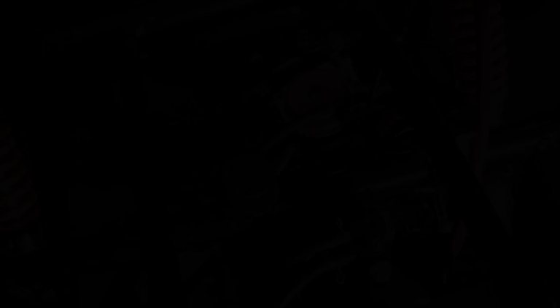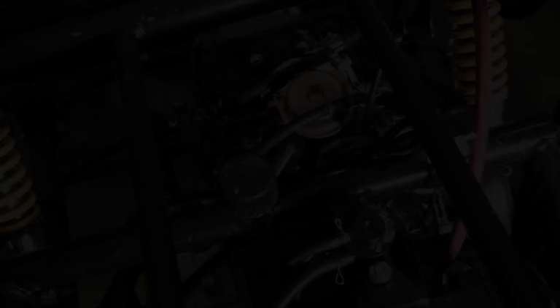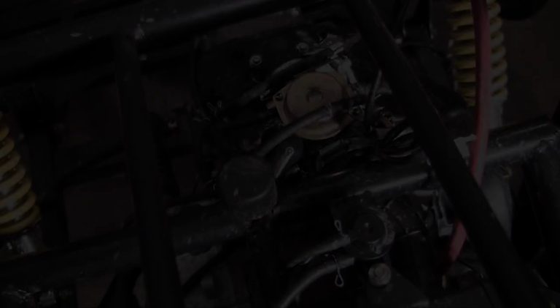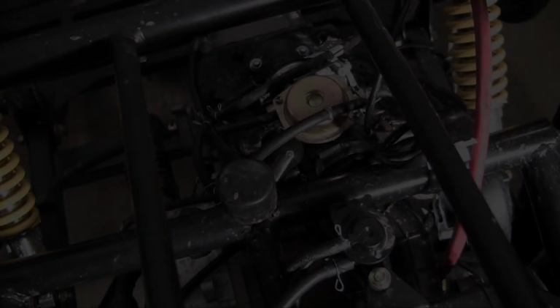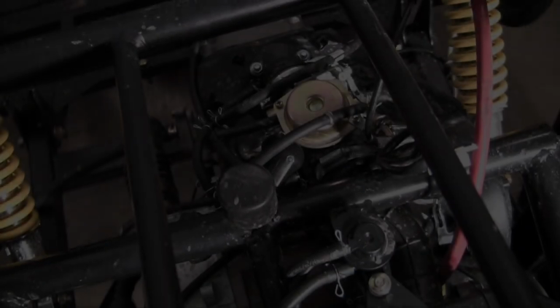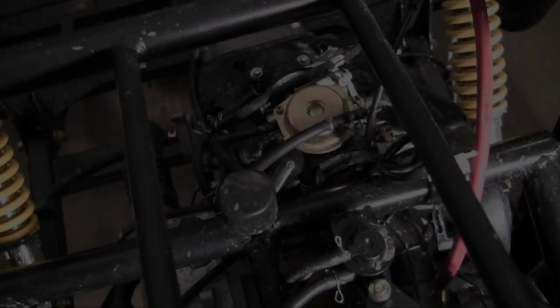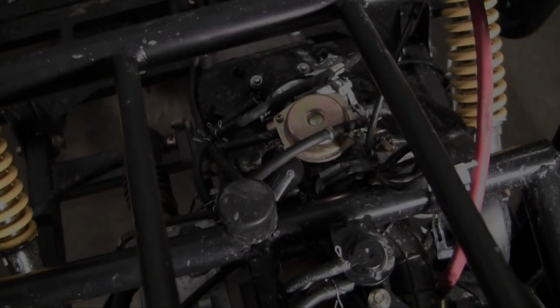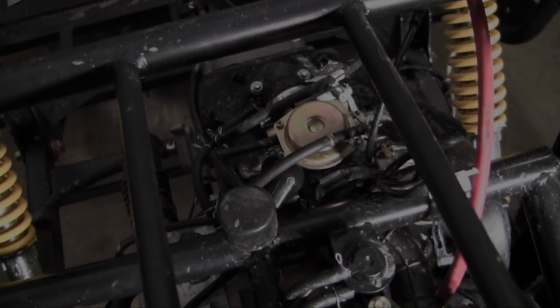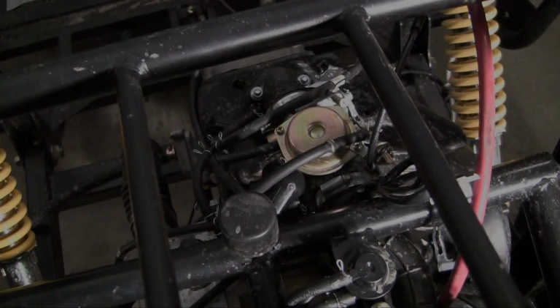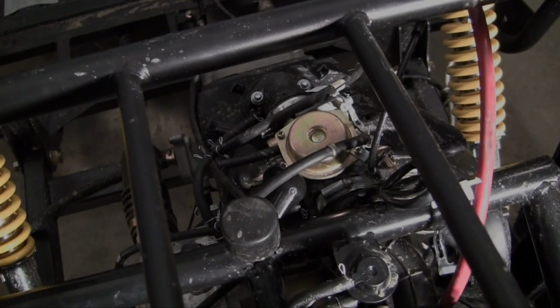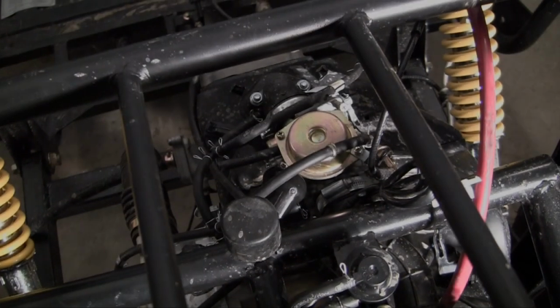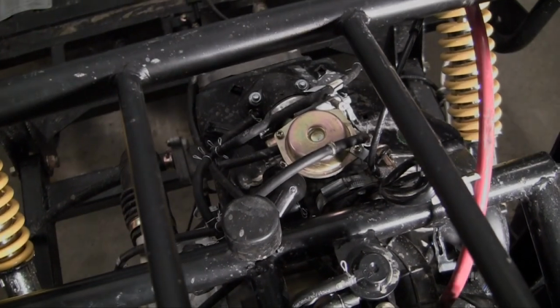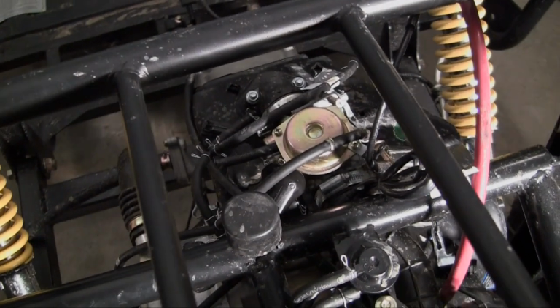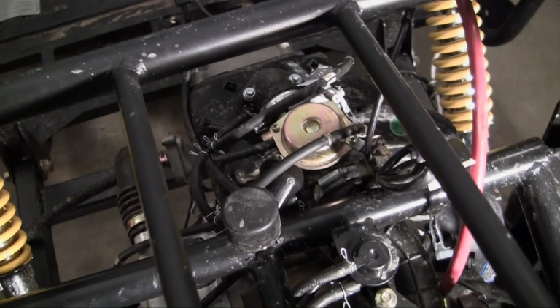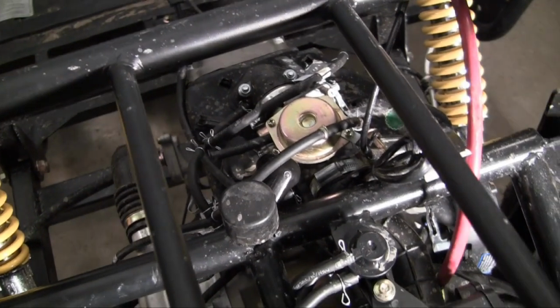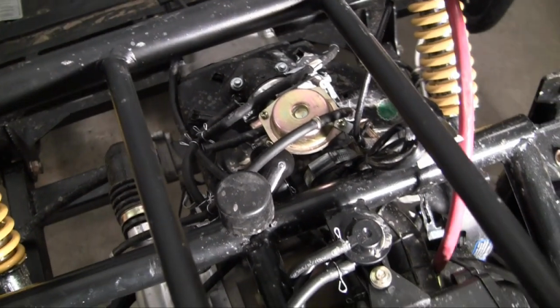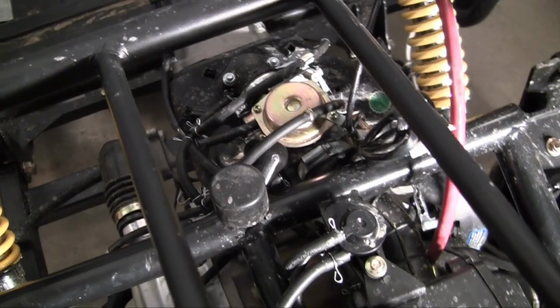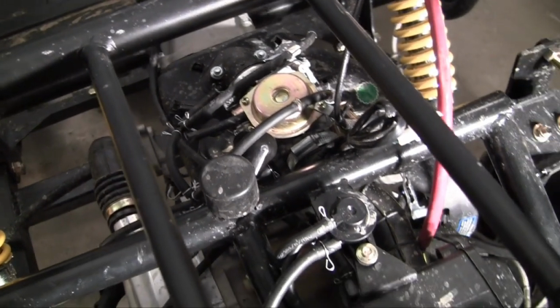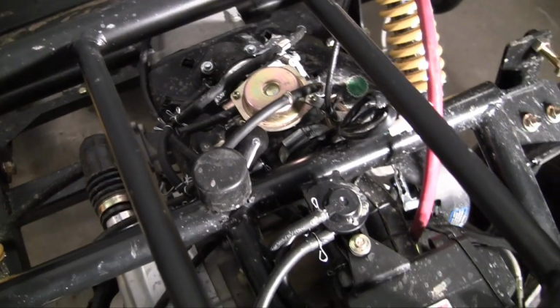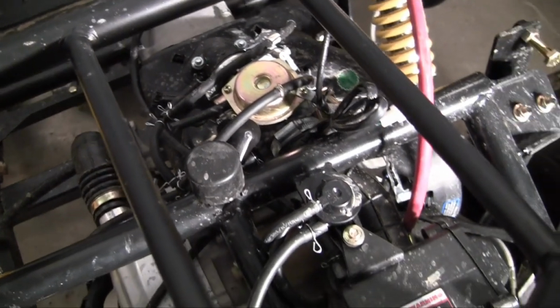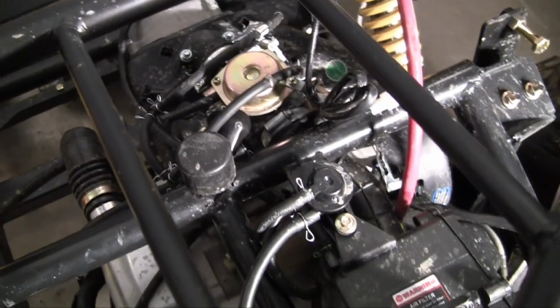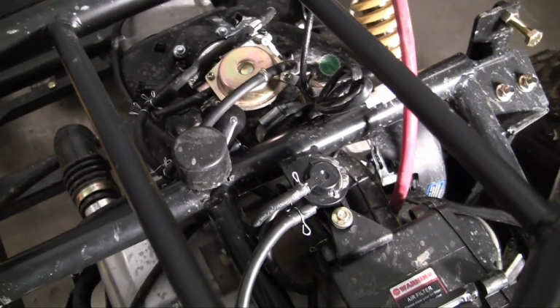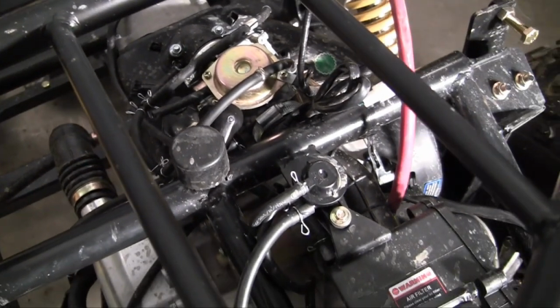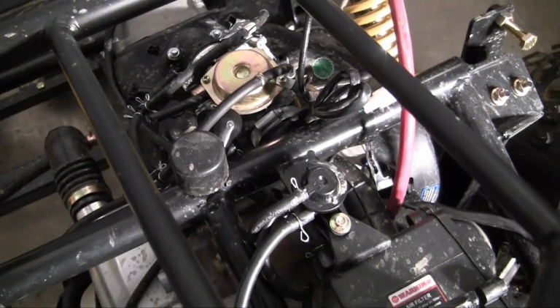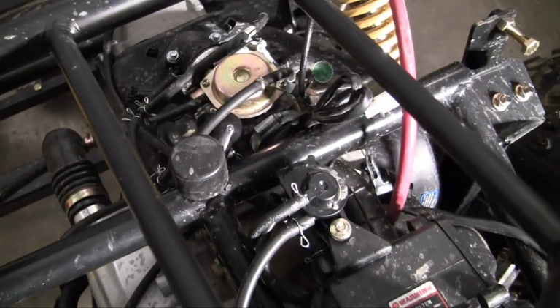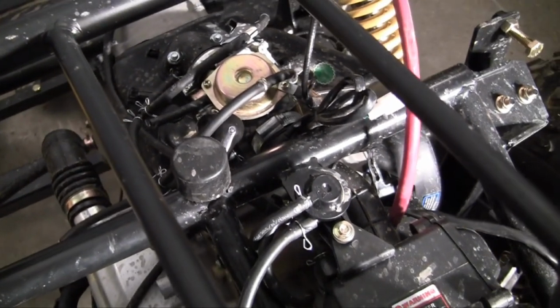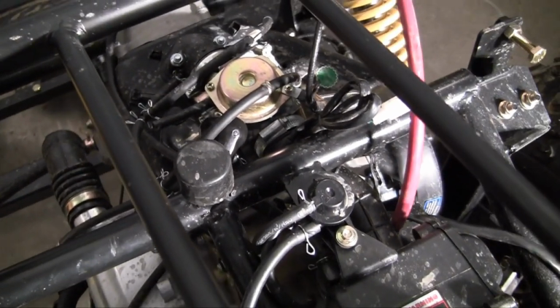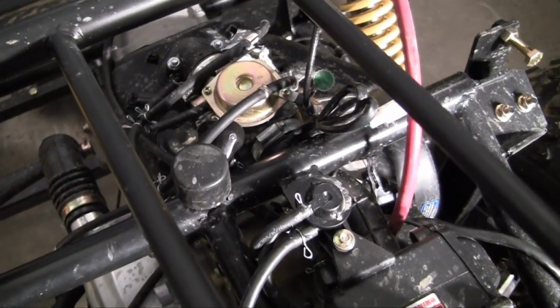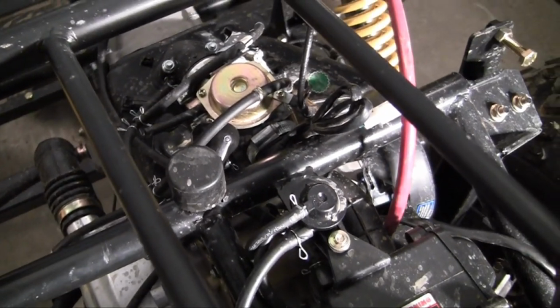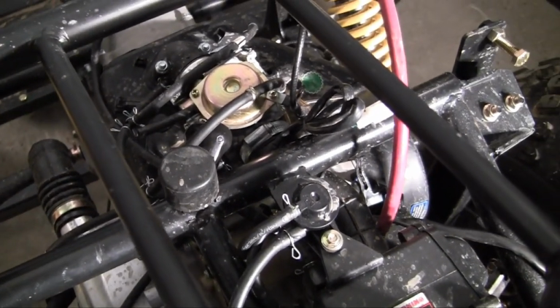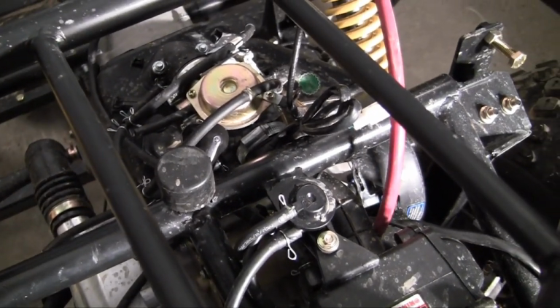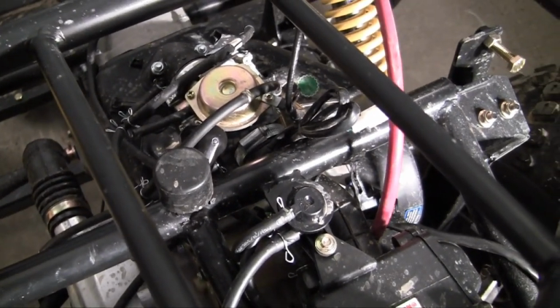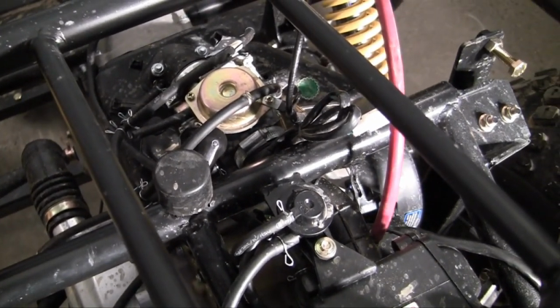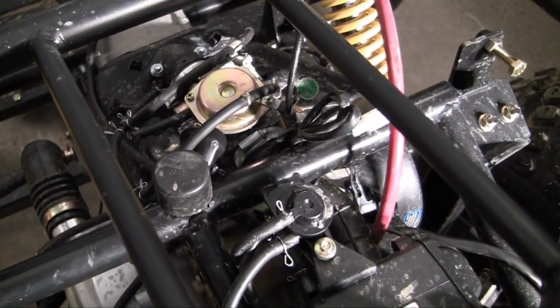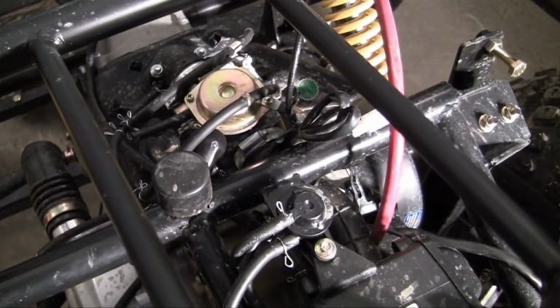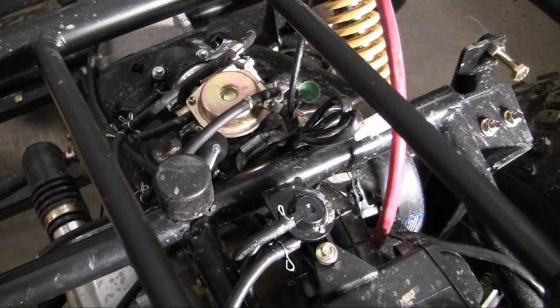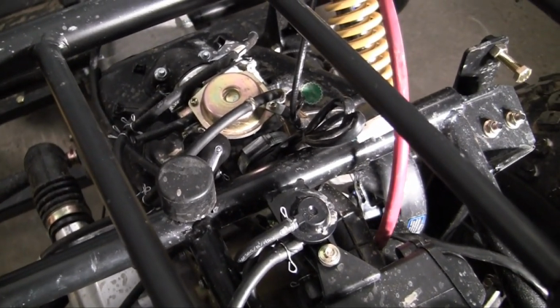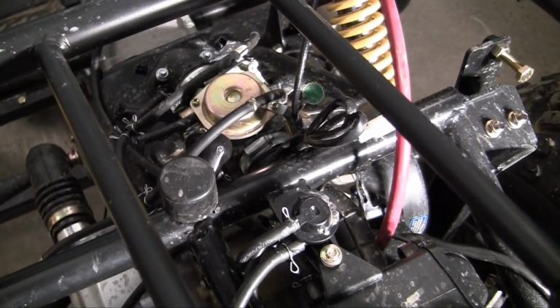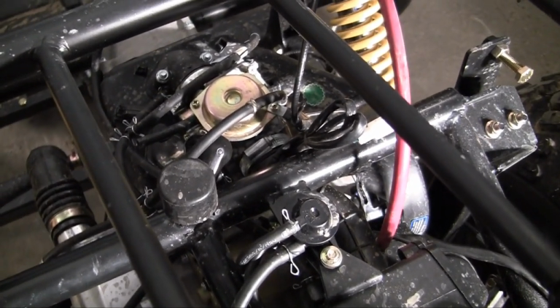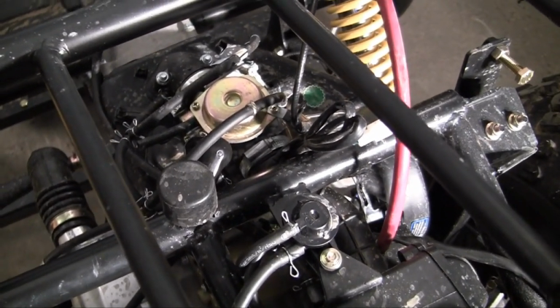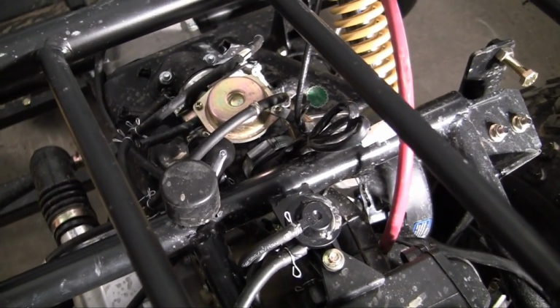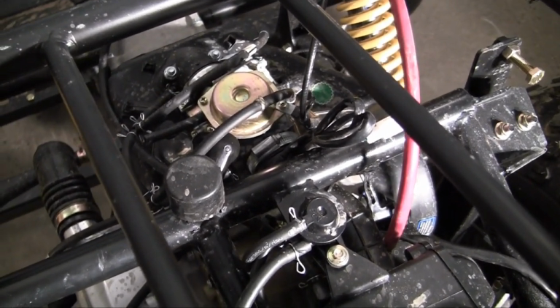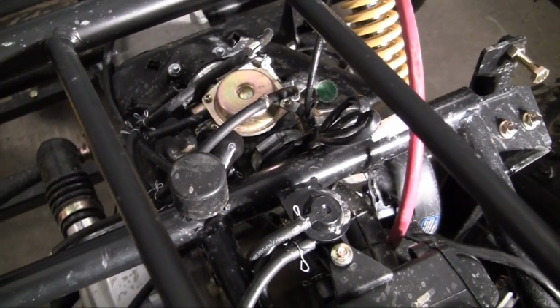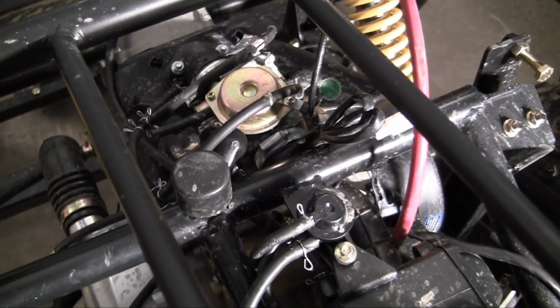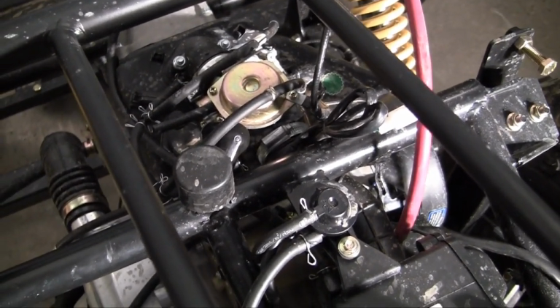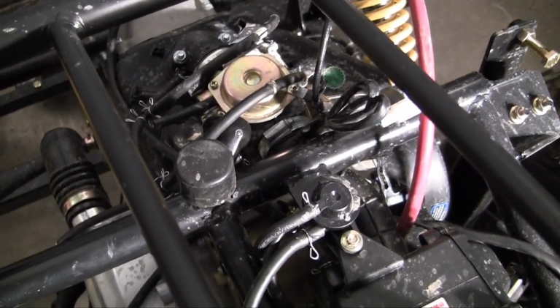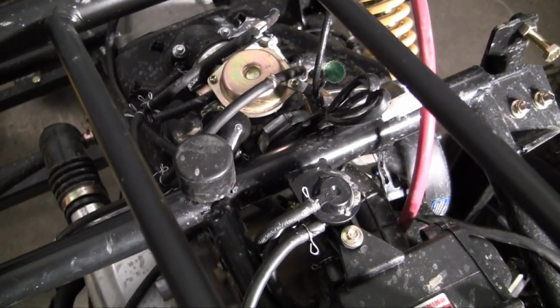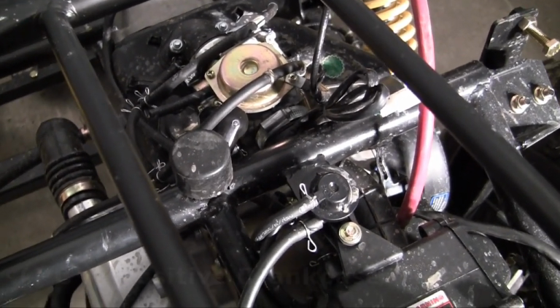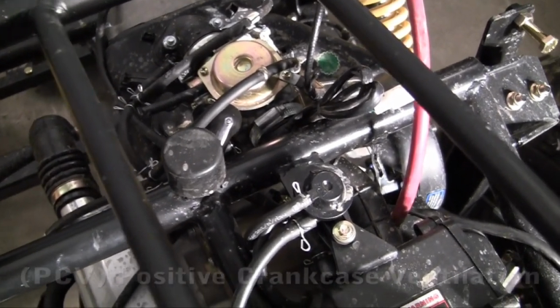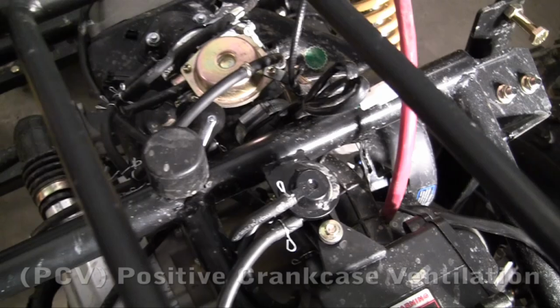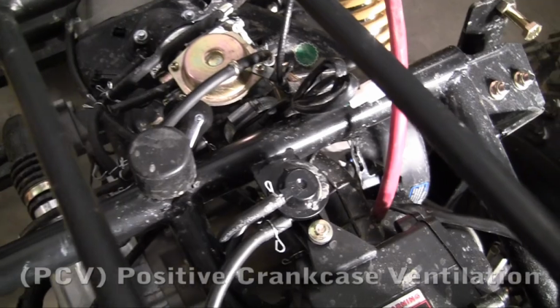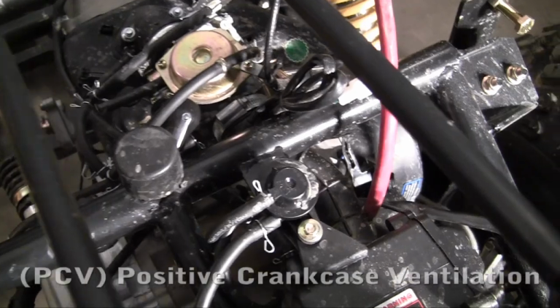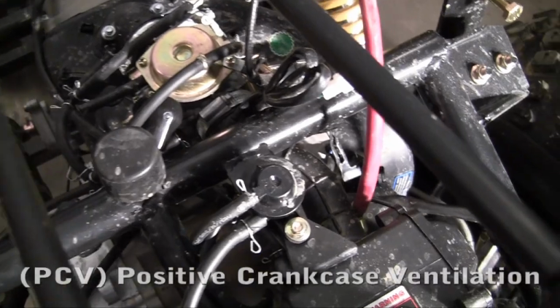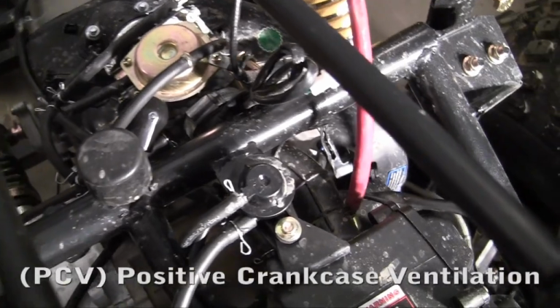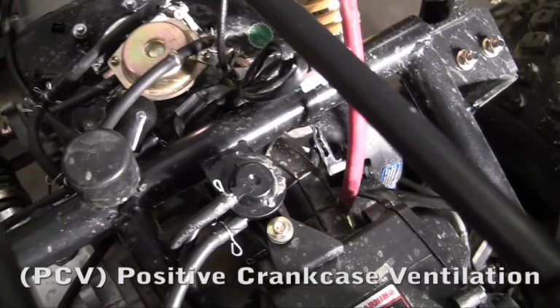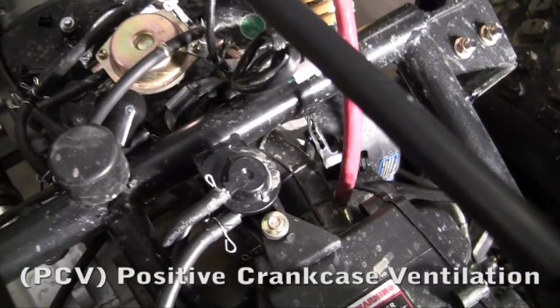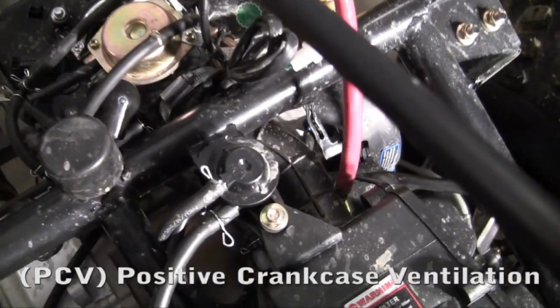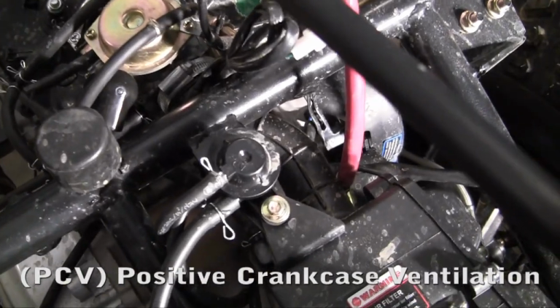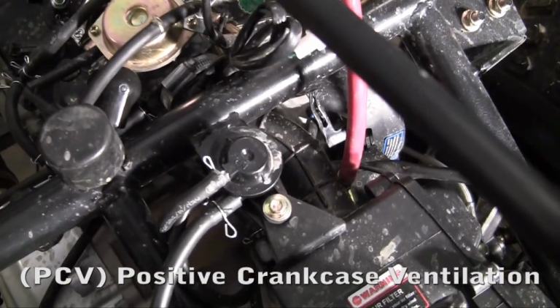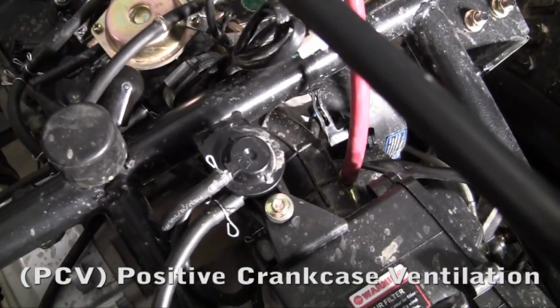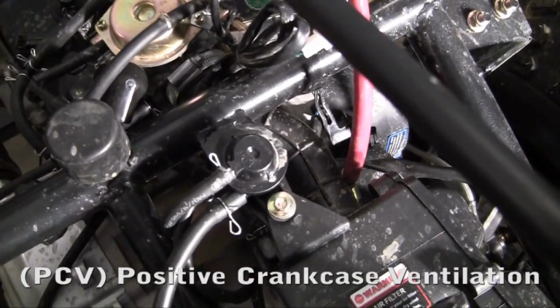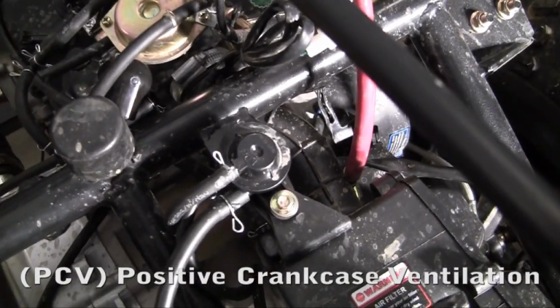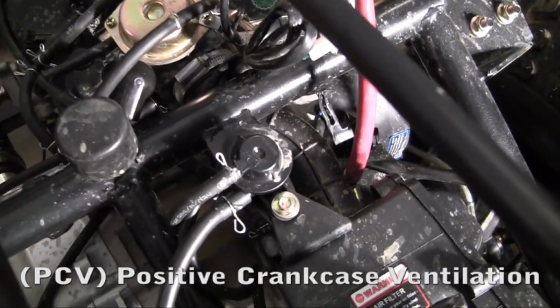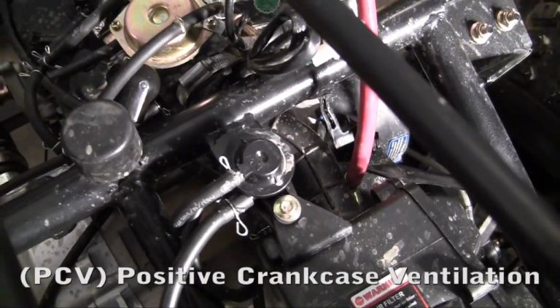Alright guys, welcome to another video. In this video I want to talk about the PCV system.